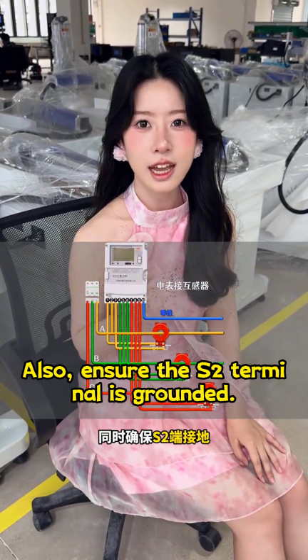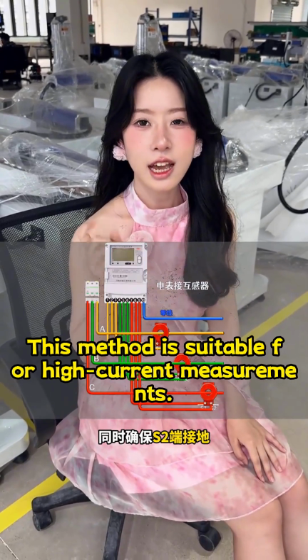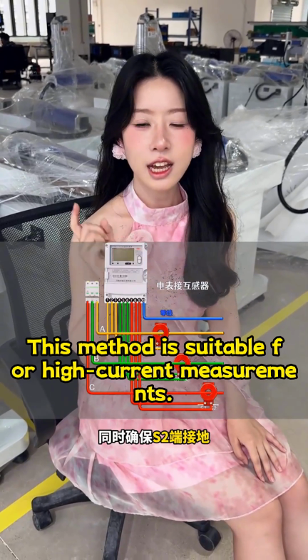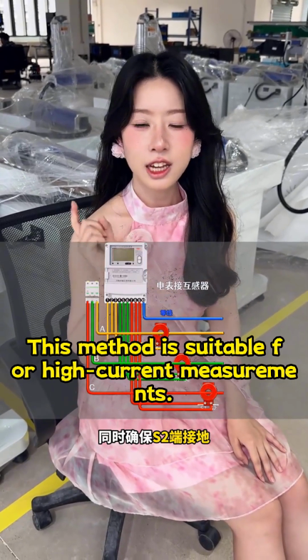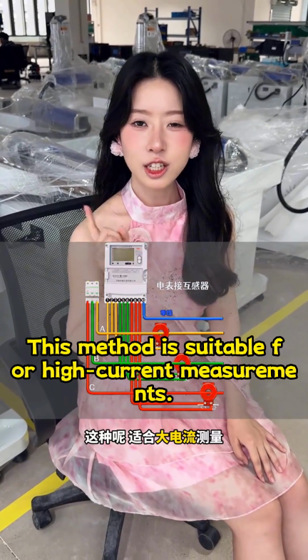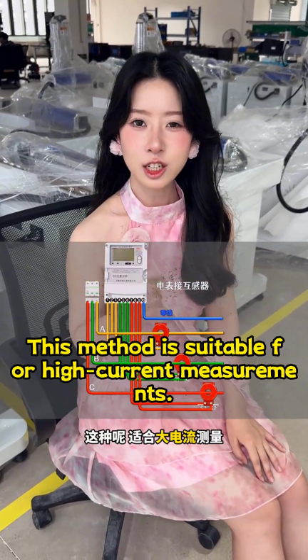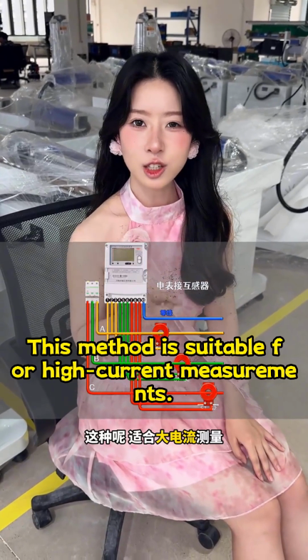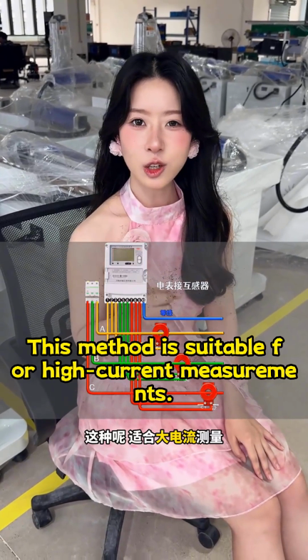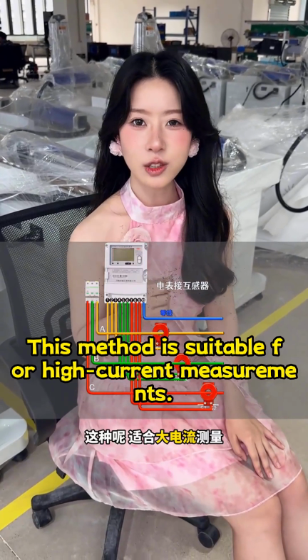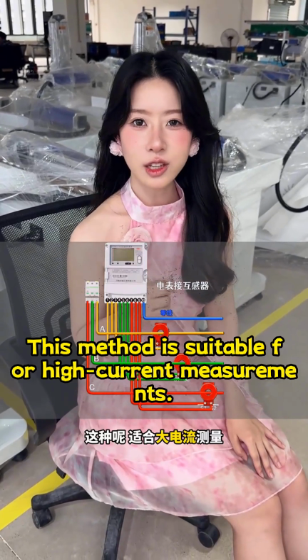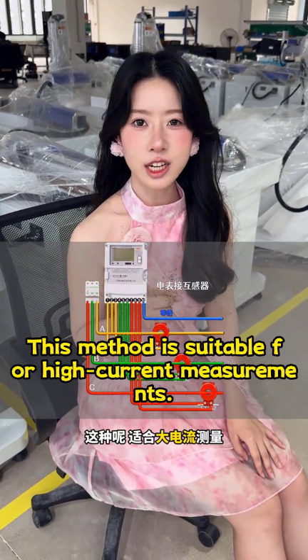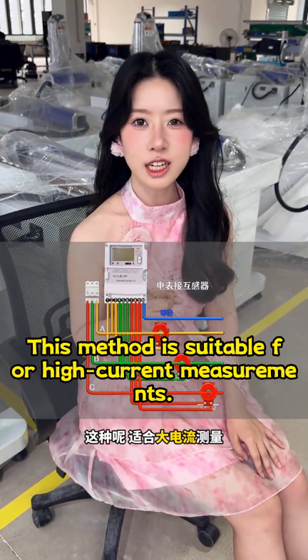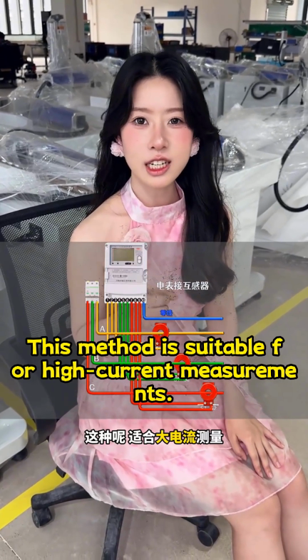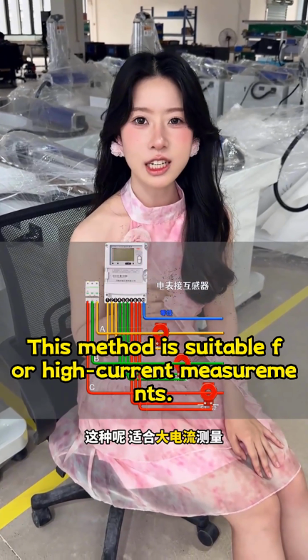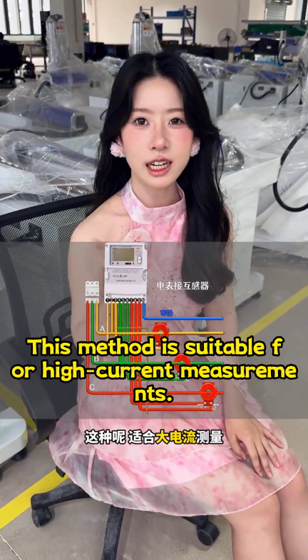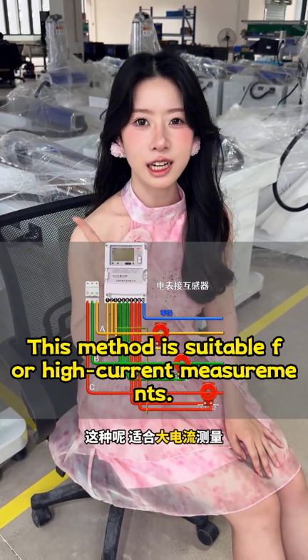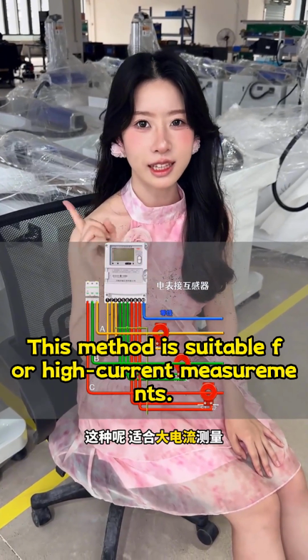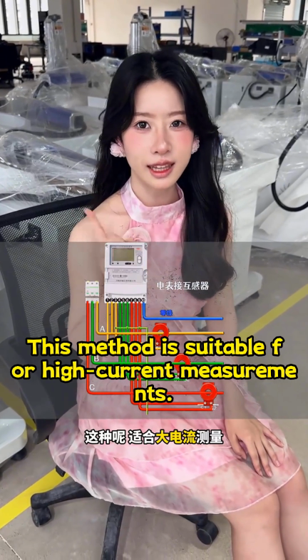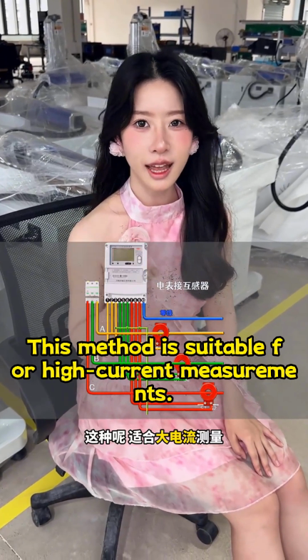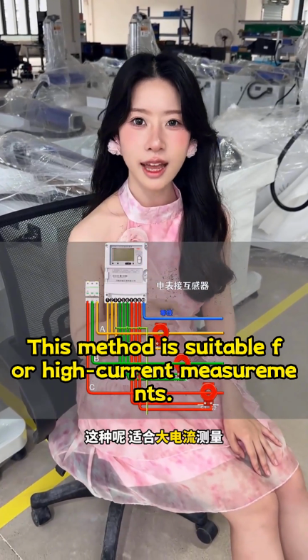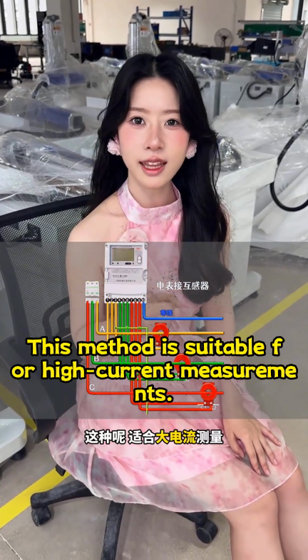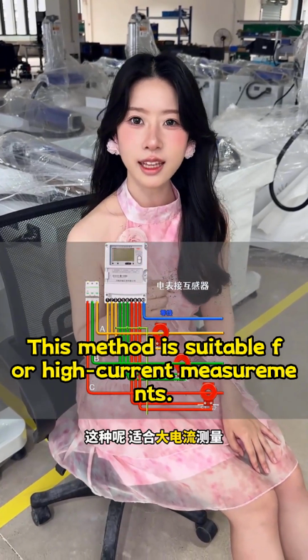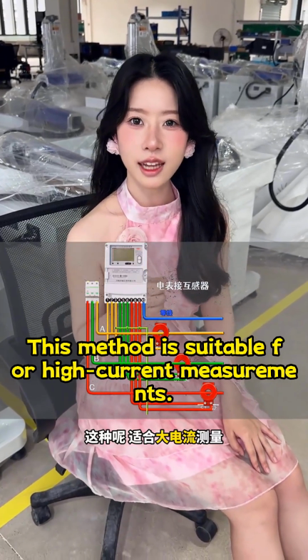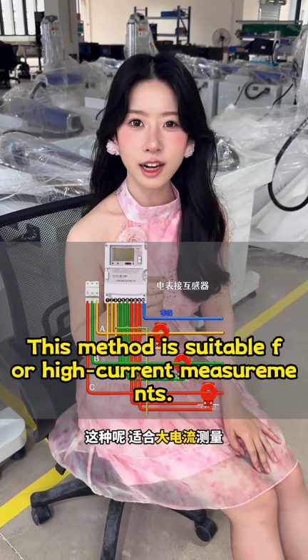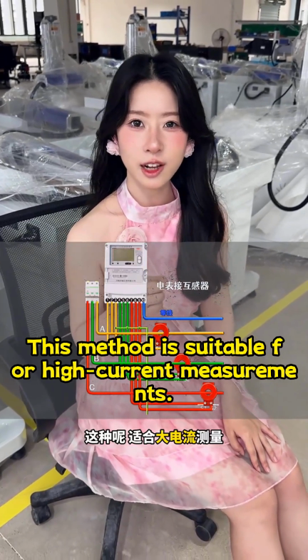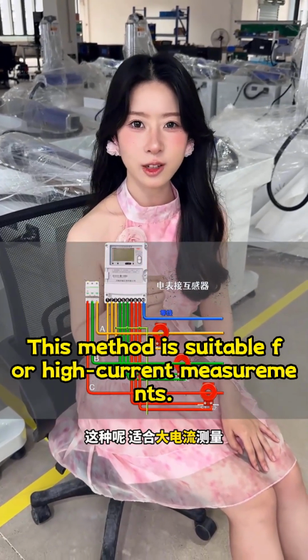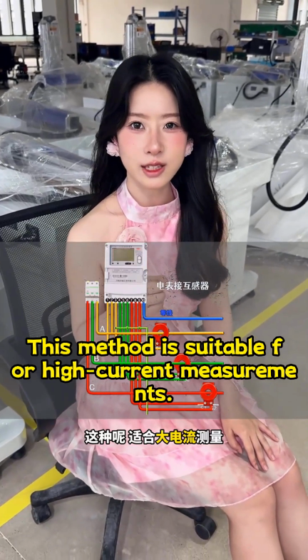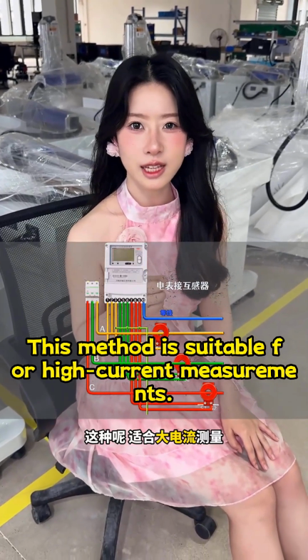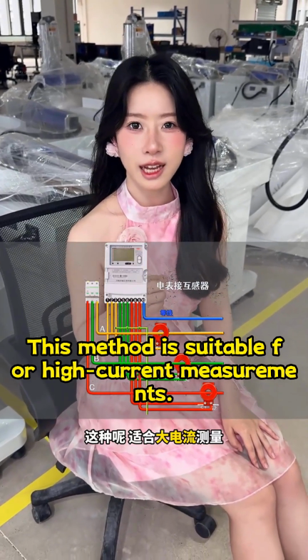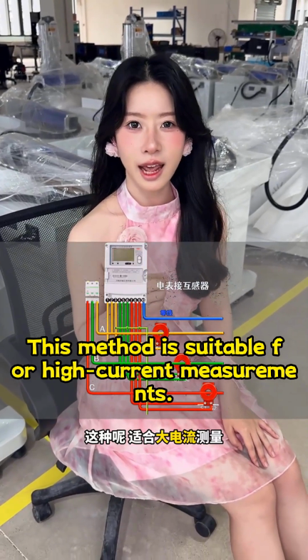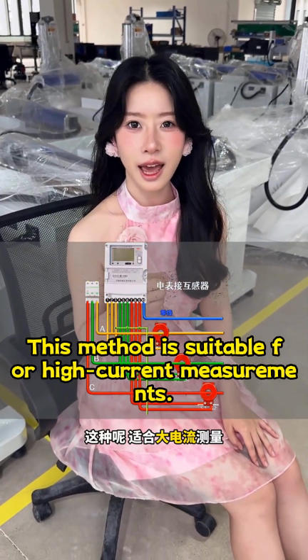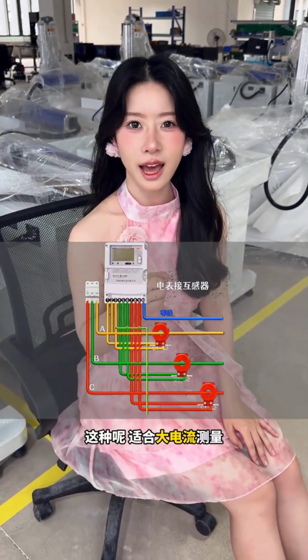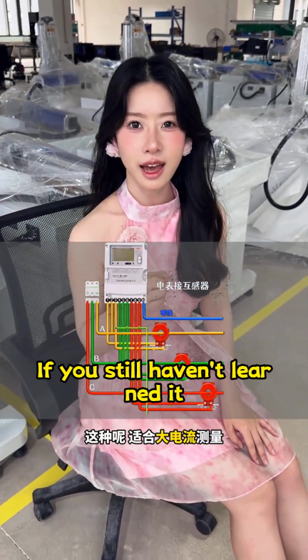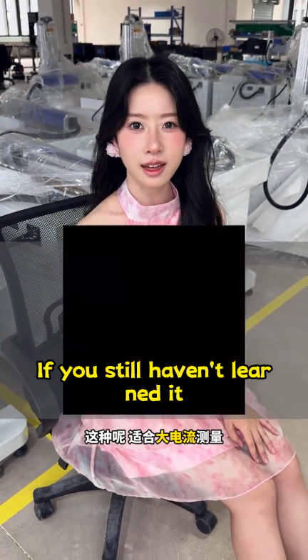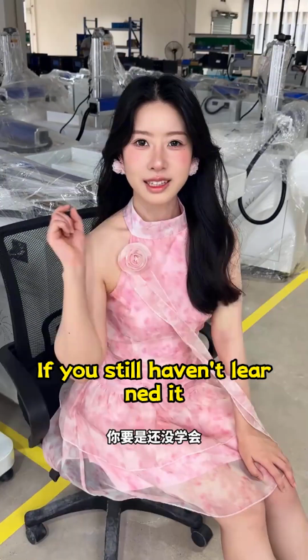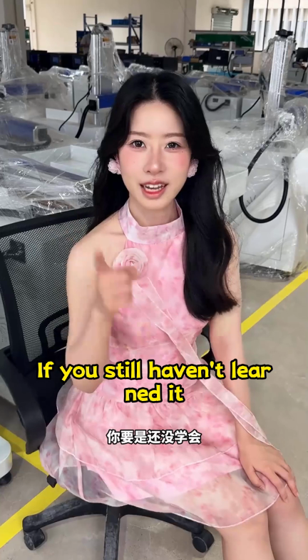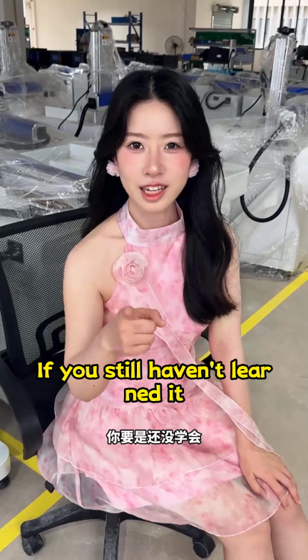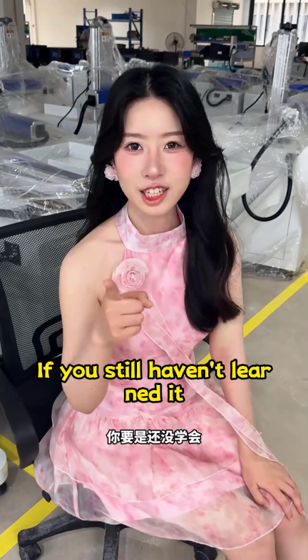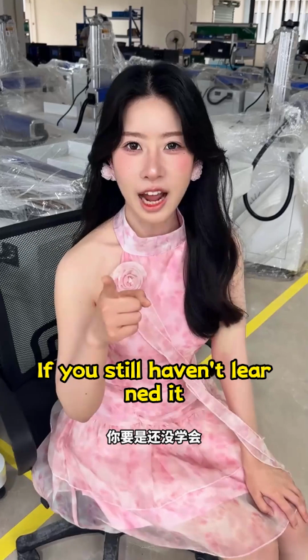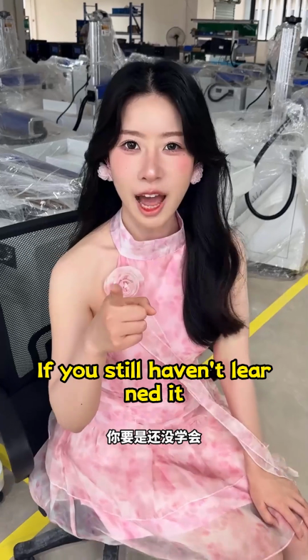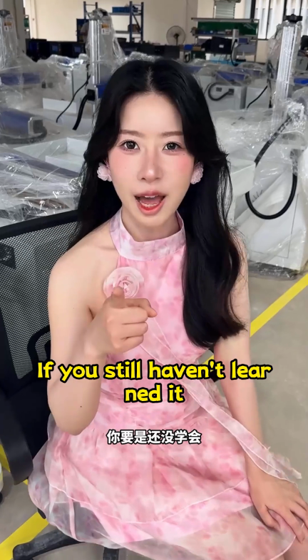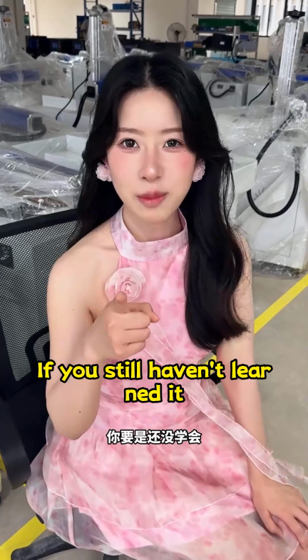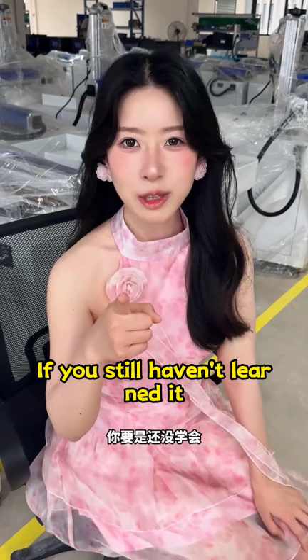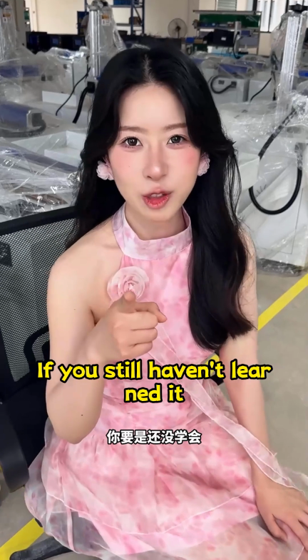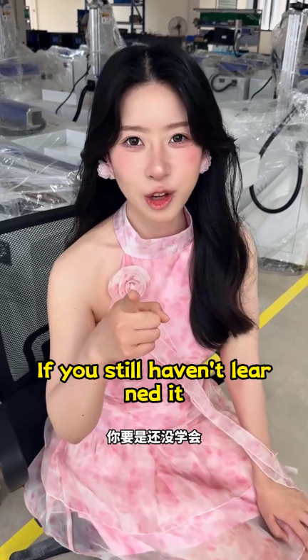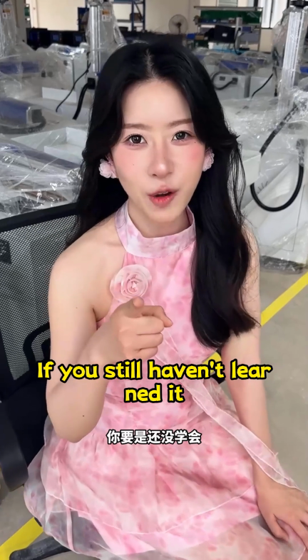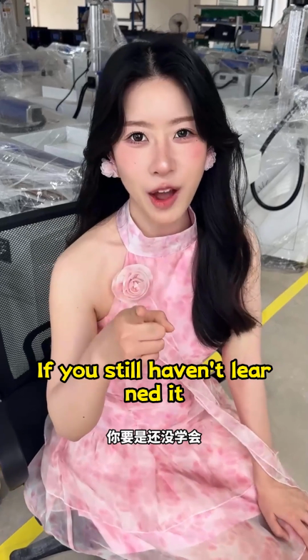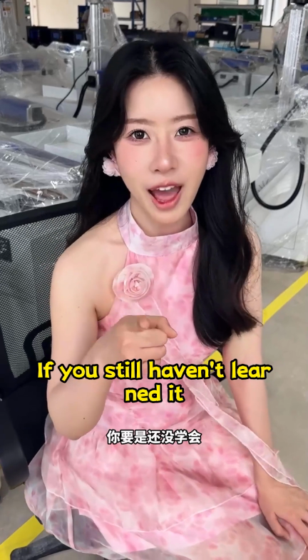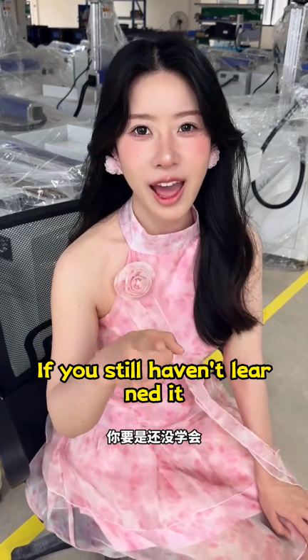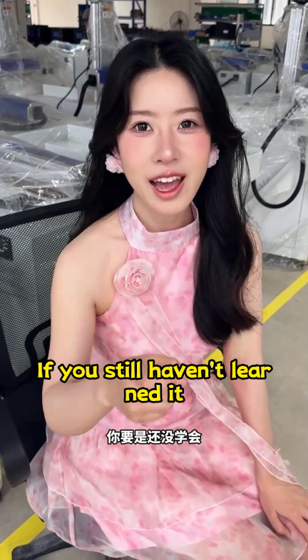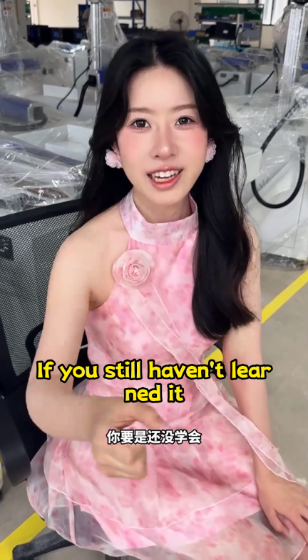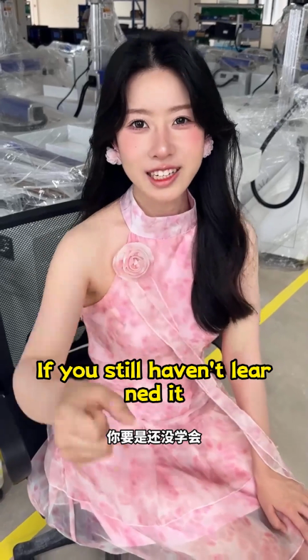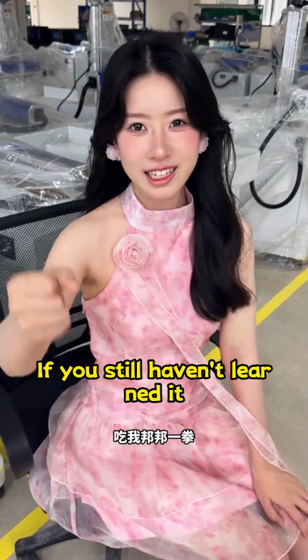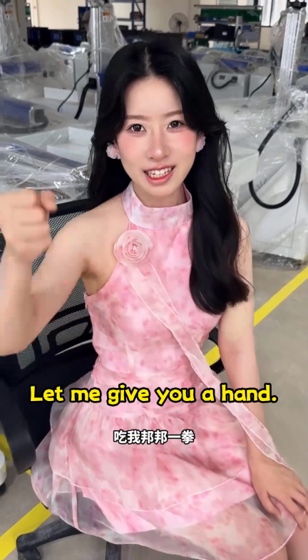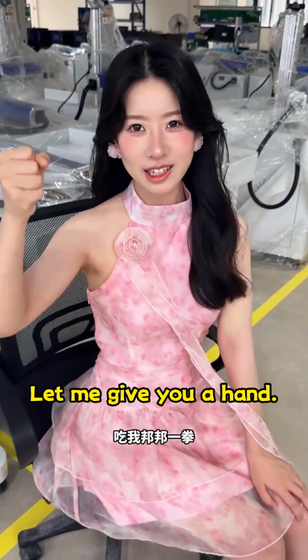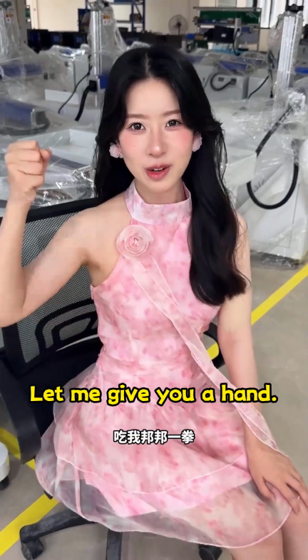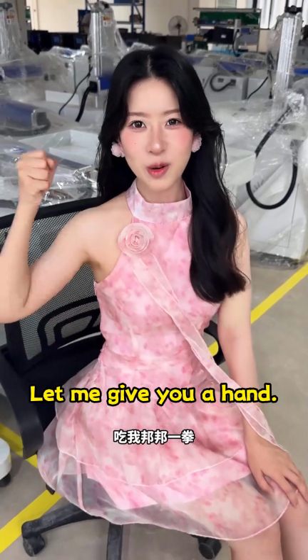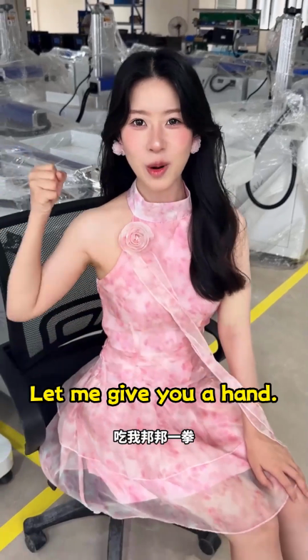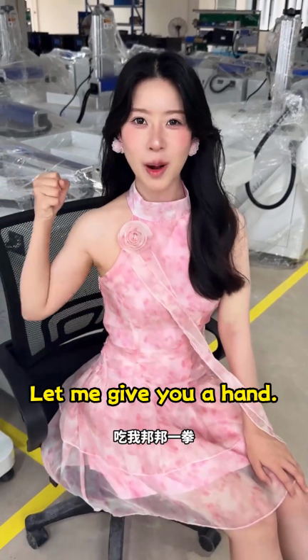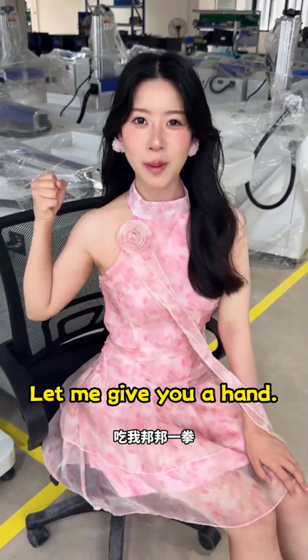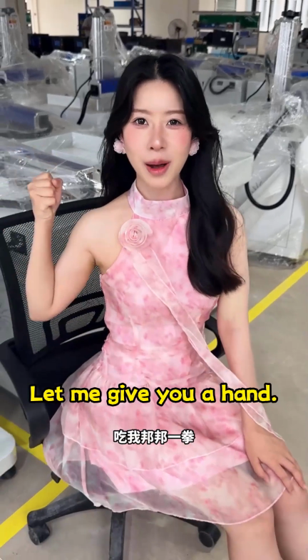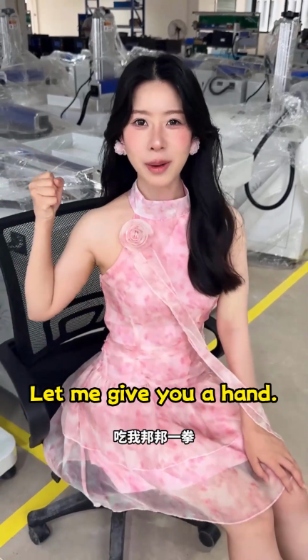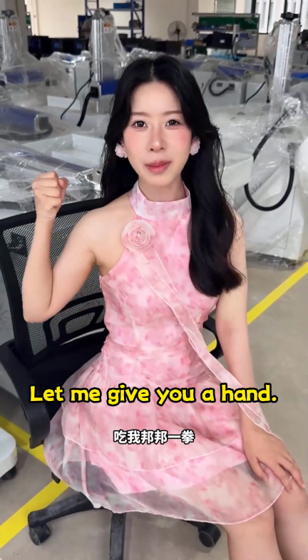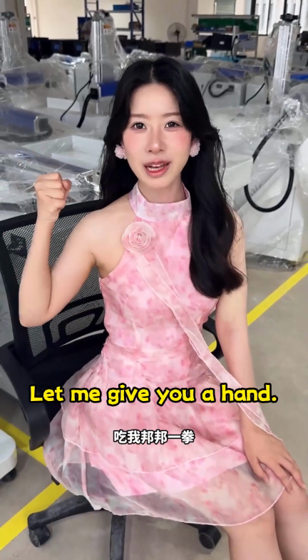This method is suitable for high current measurements. If you still haven't learned it, let me give you a hand.